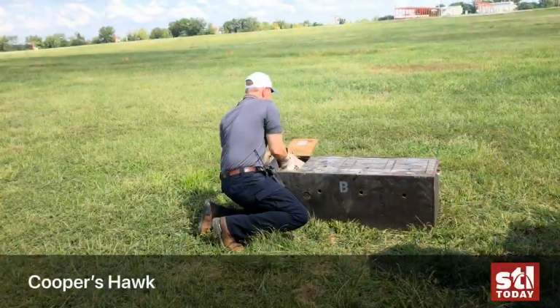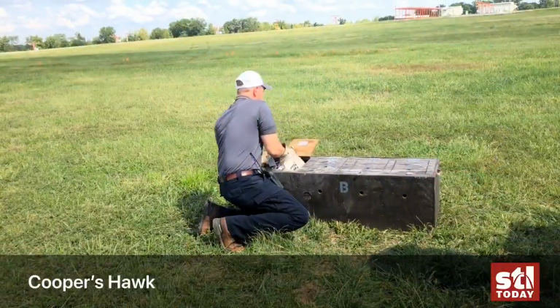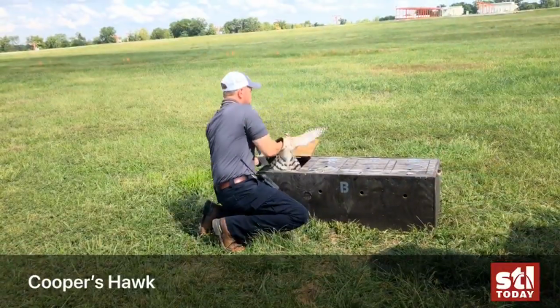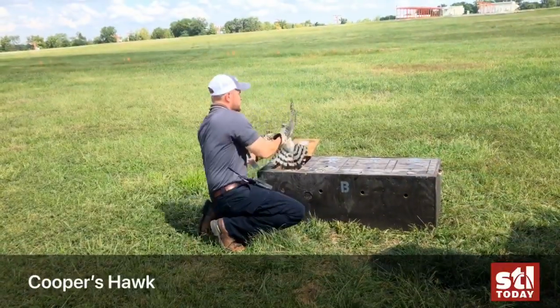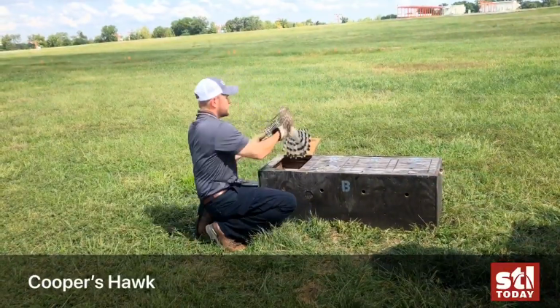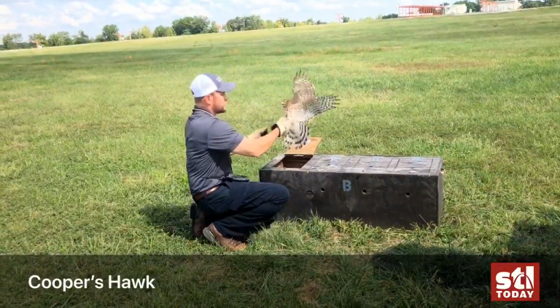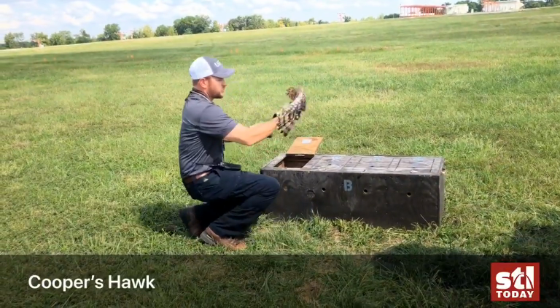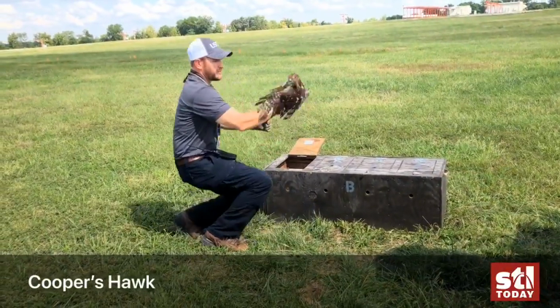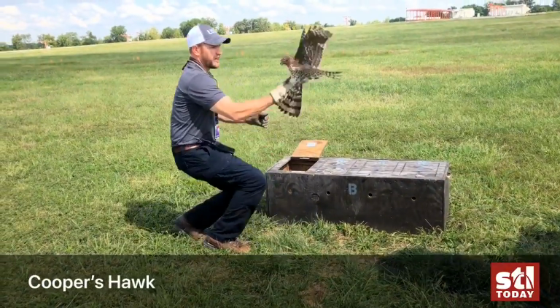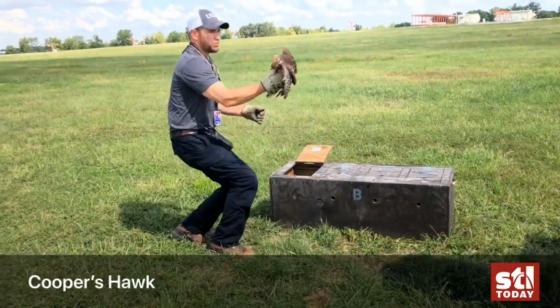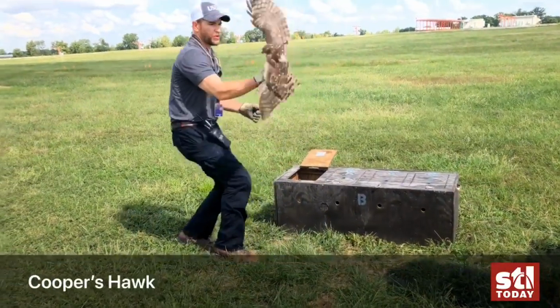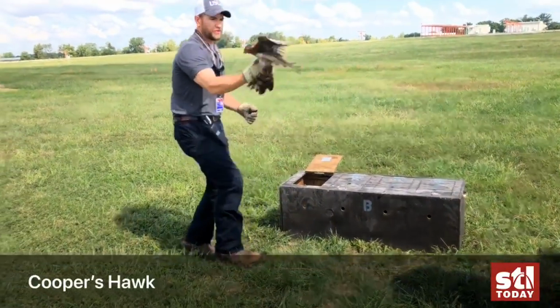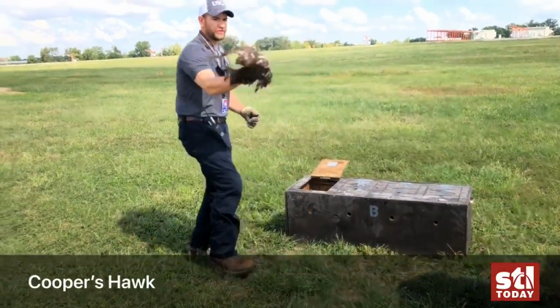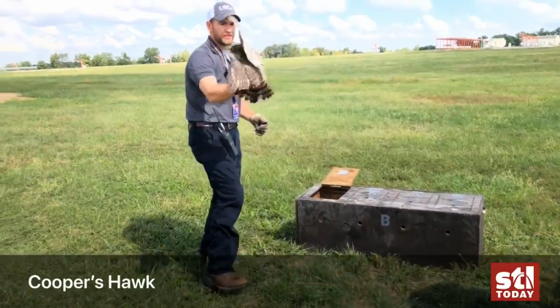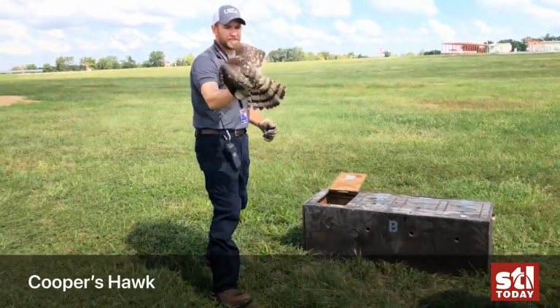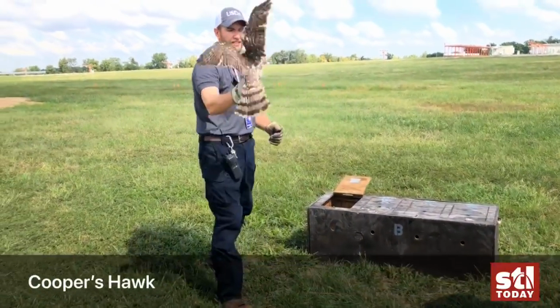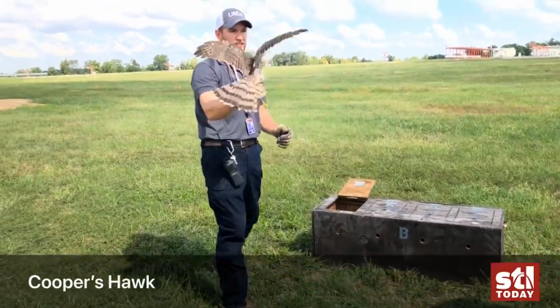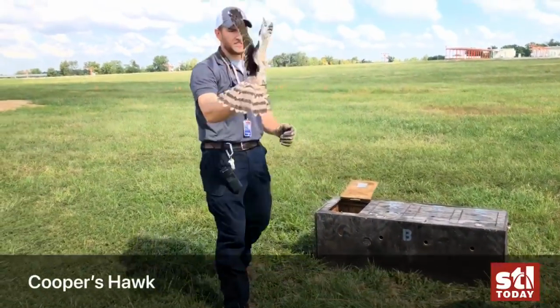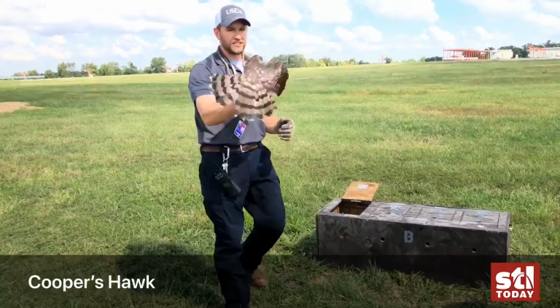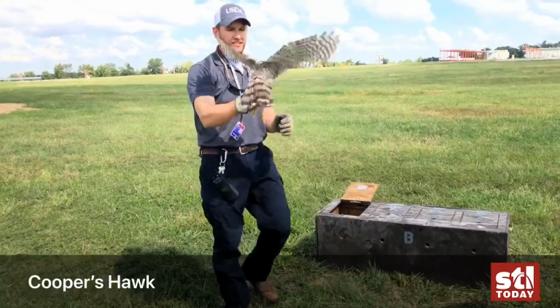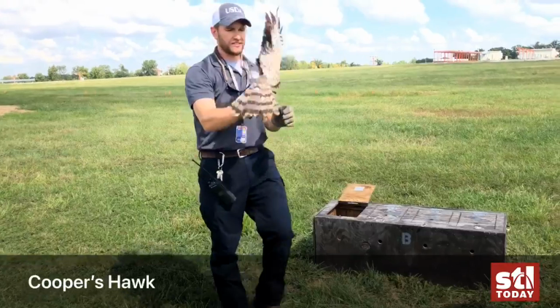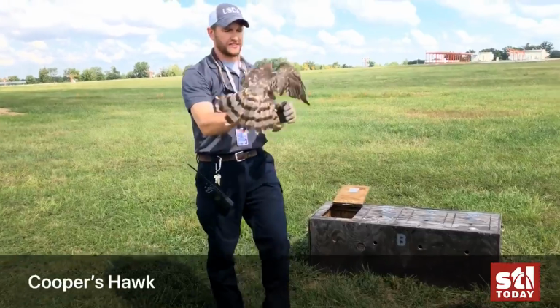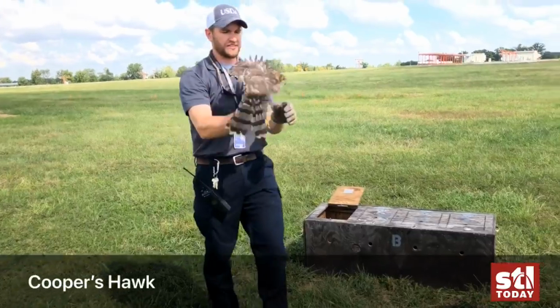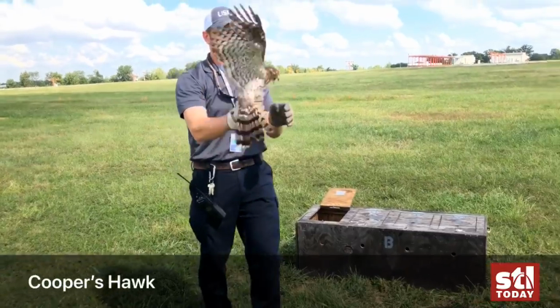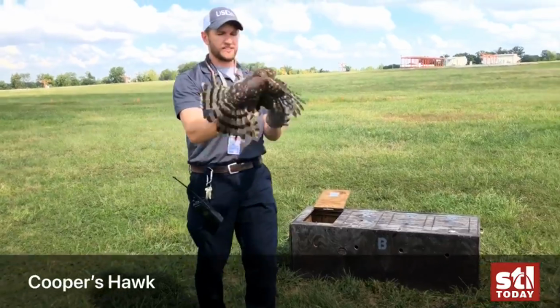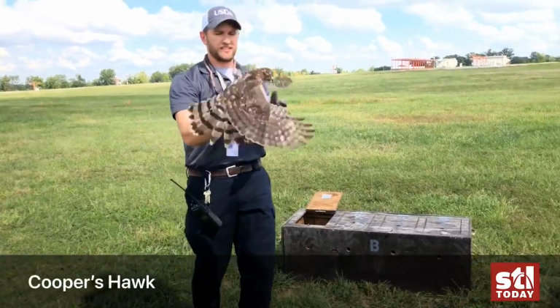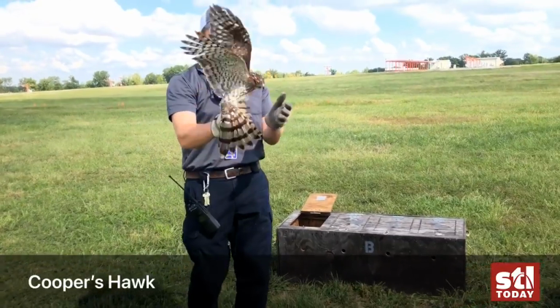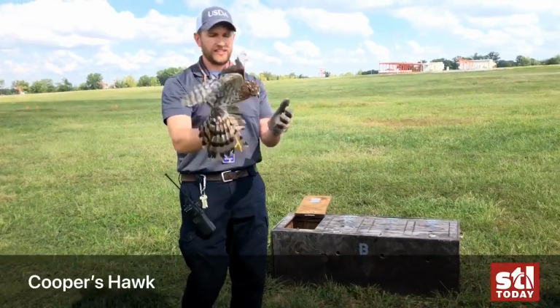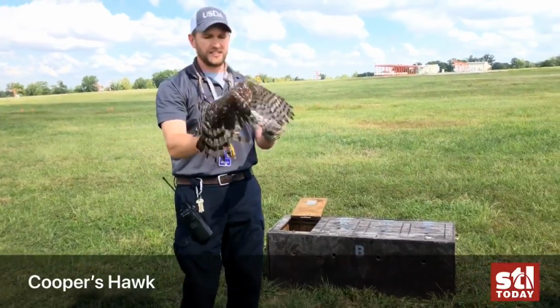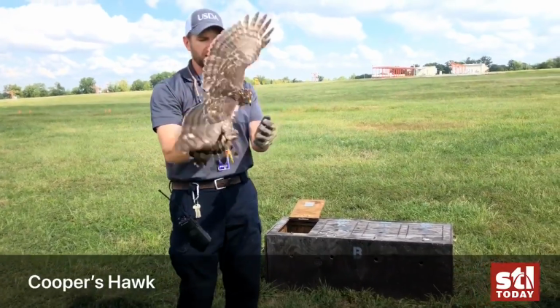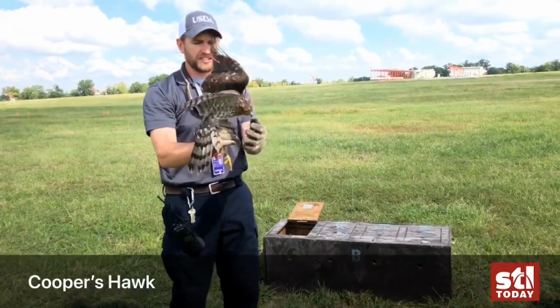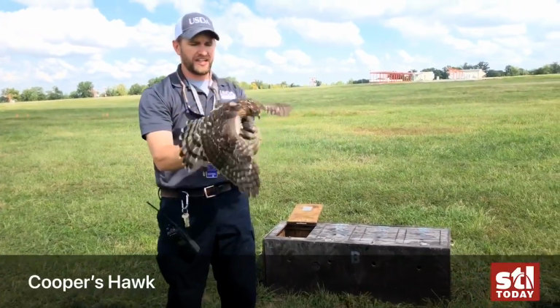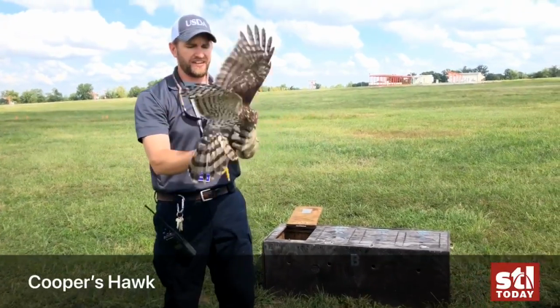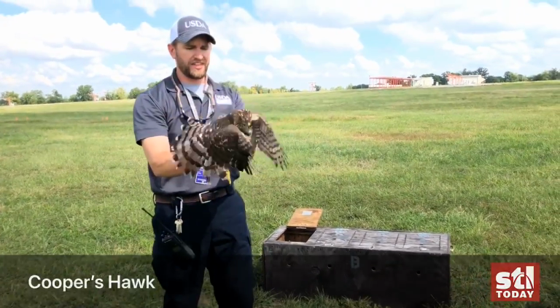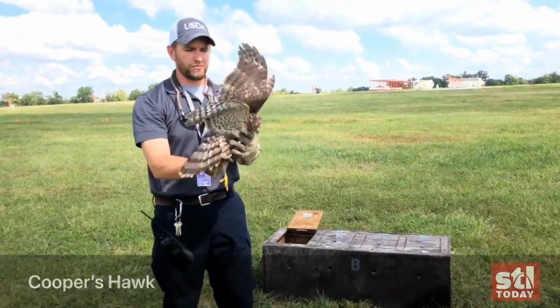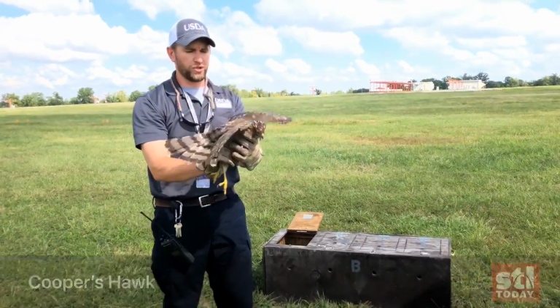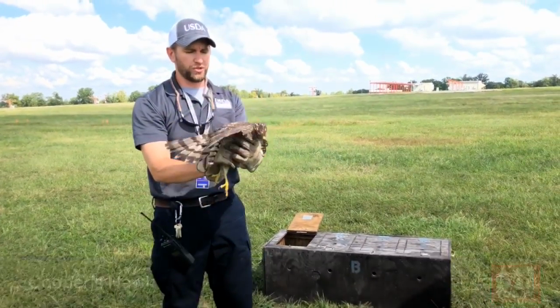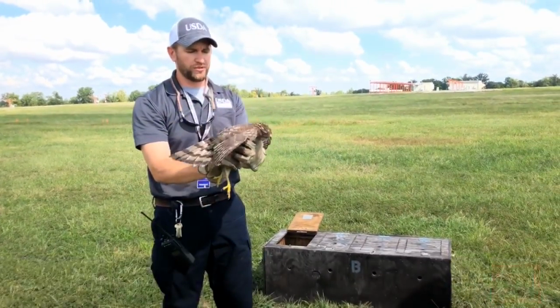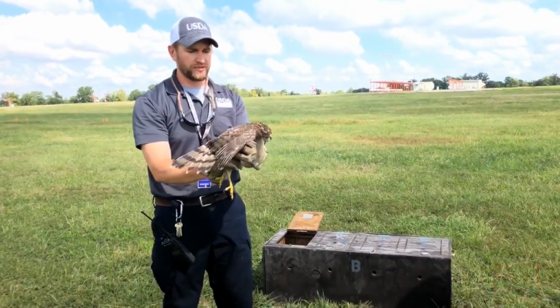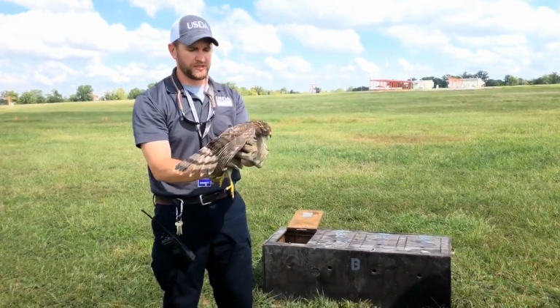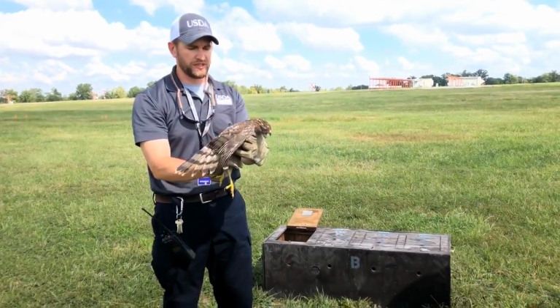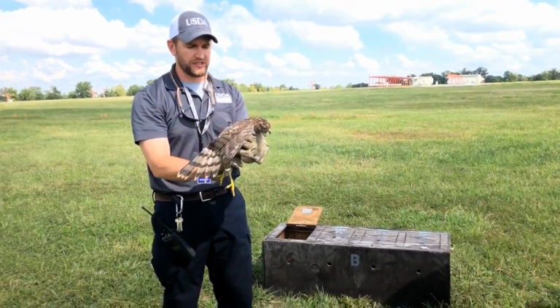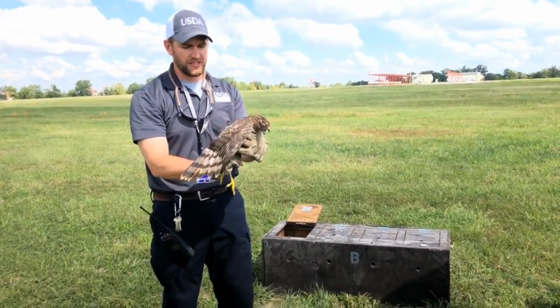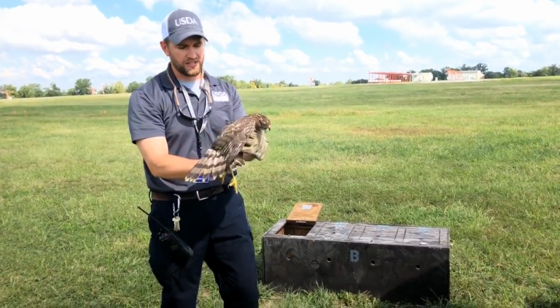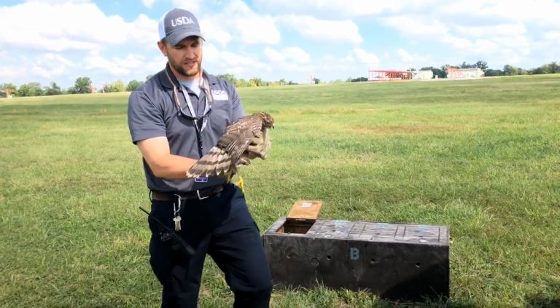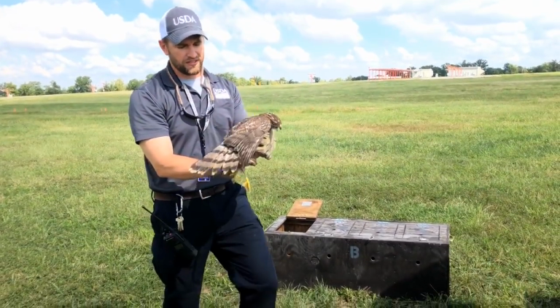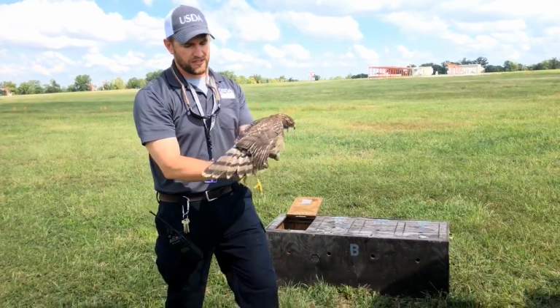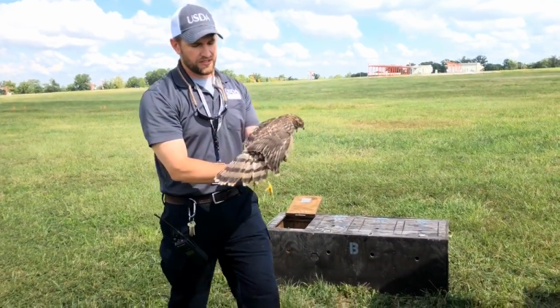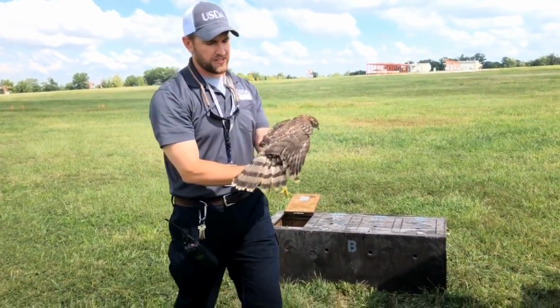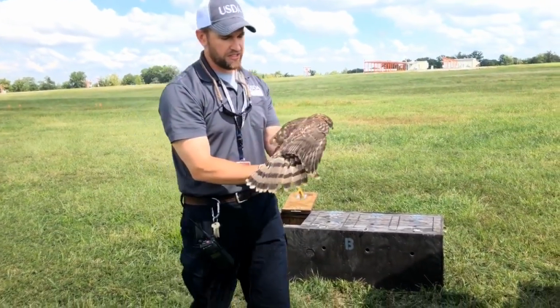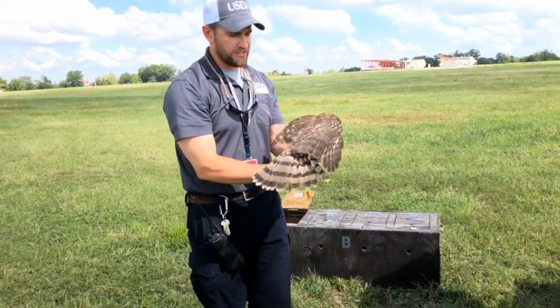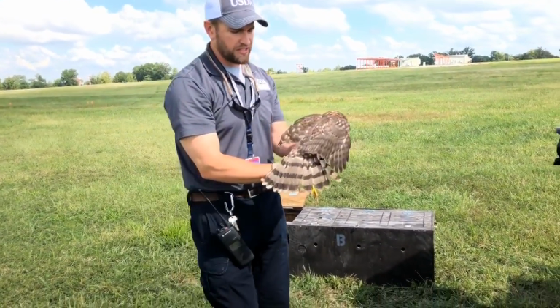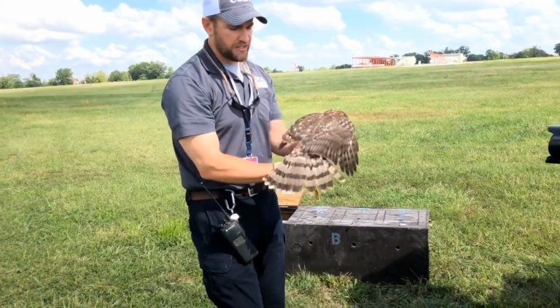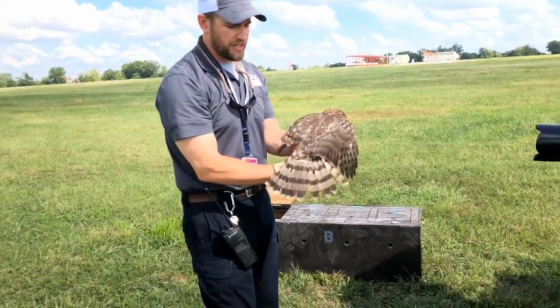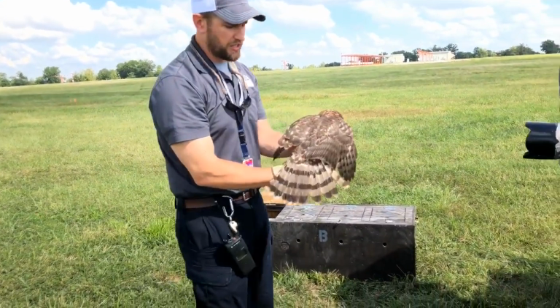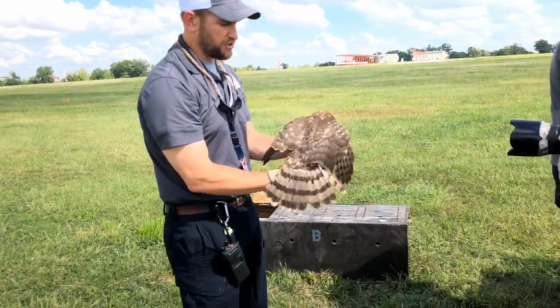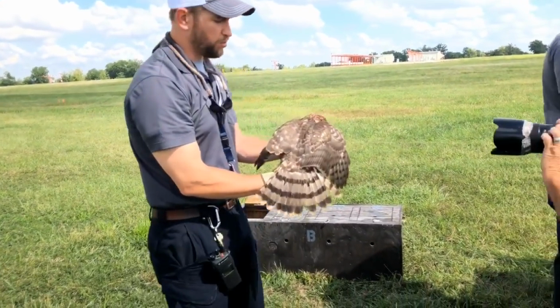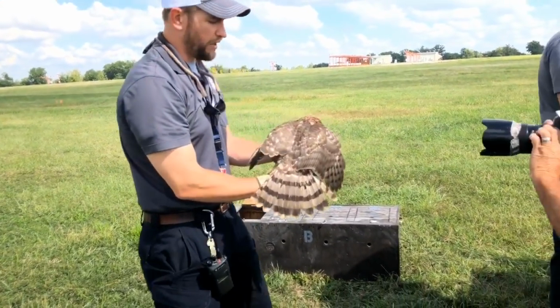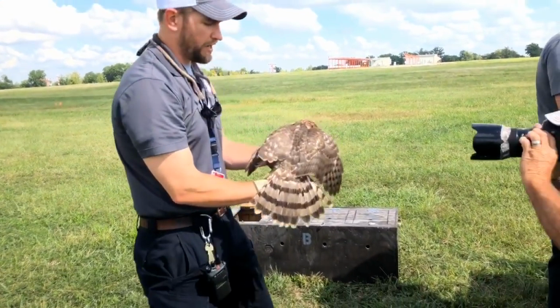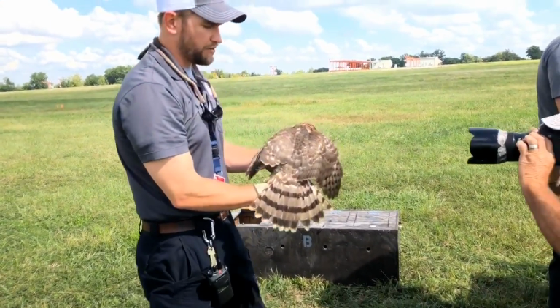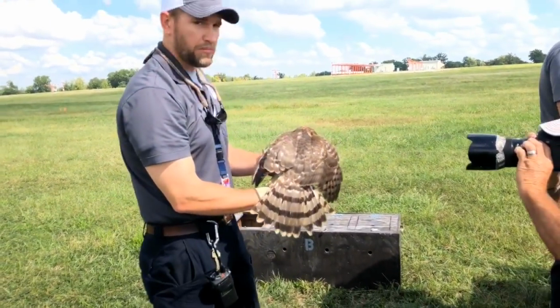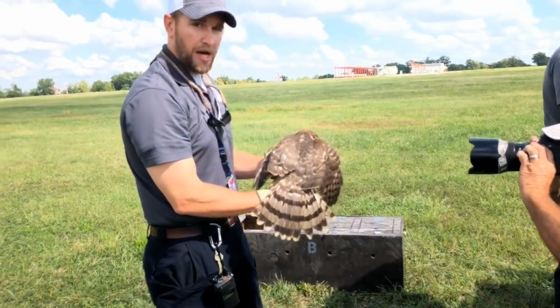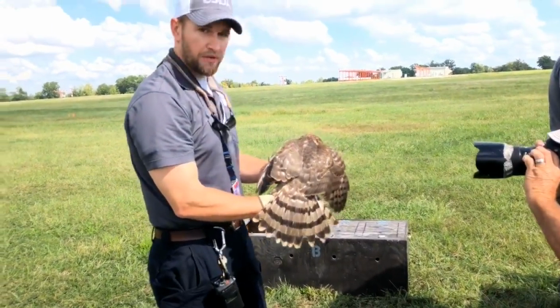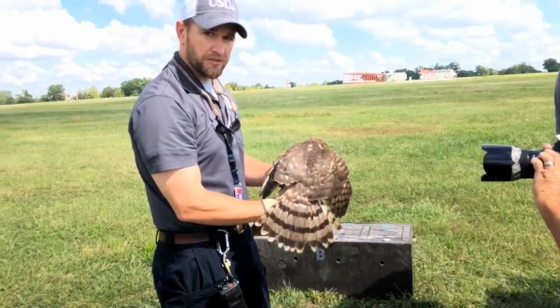You can see this juvenile bird — he doesn't have that blue, it's kind of just brown, mottled.